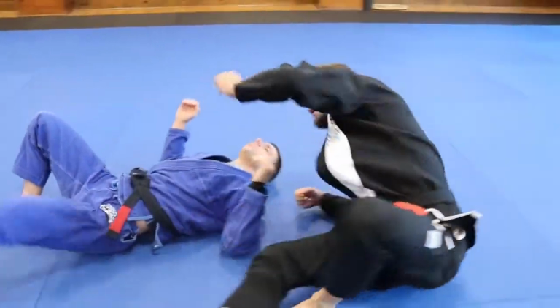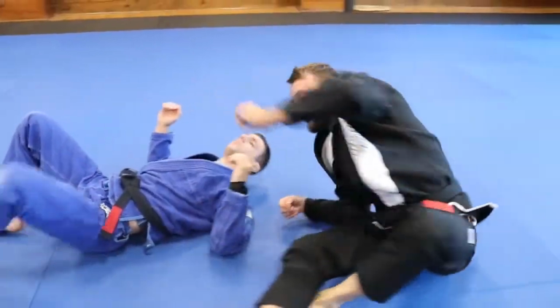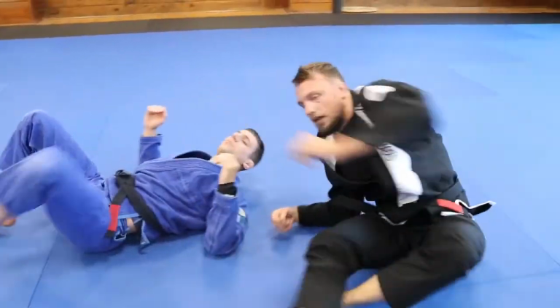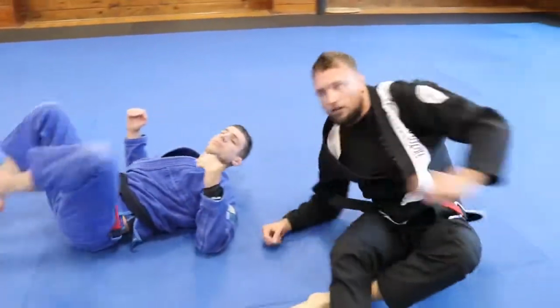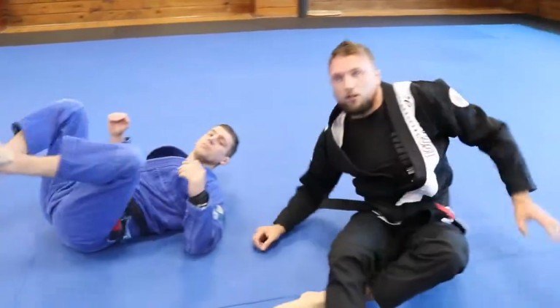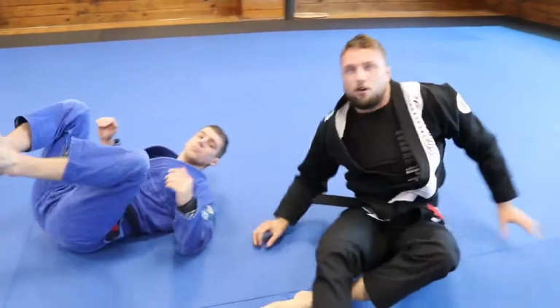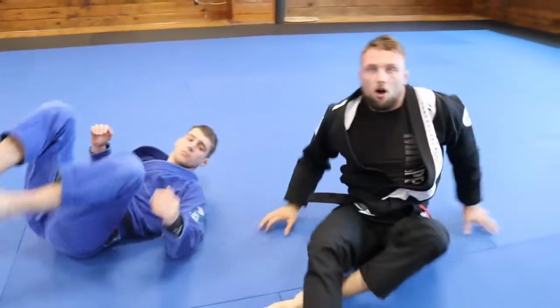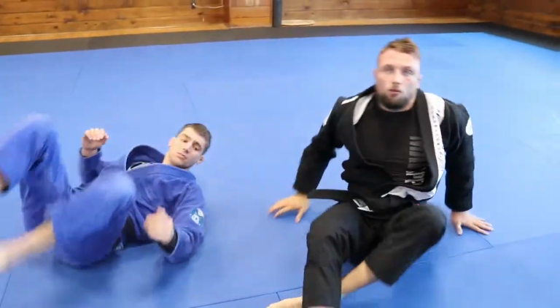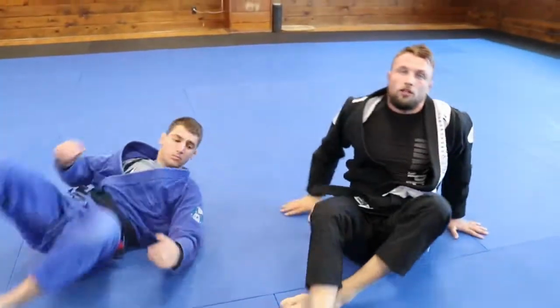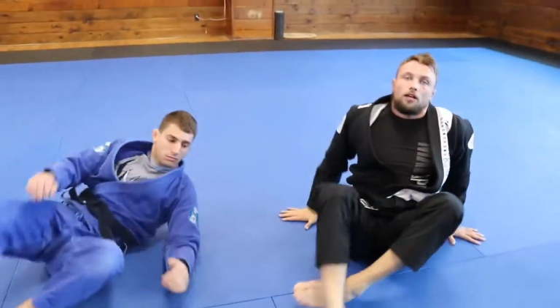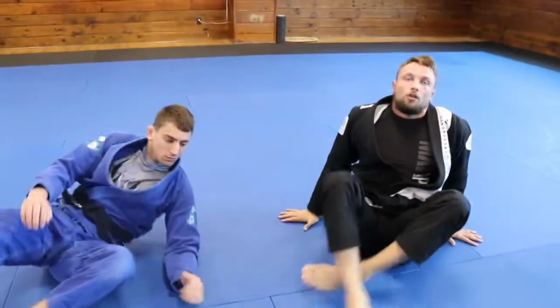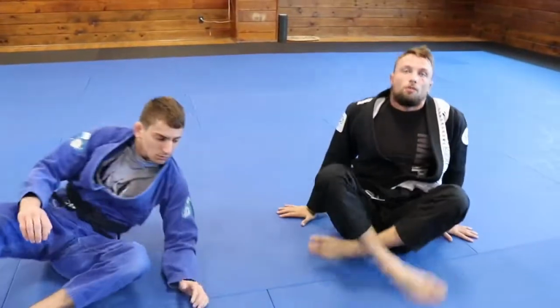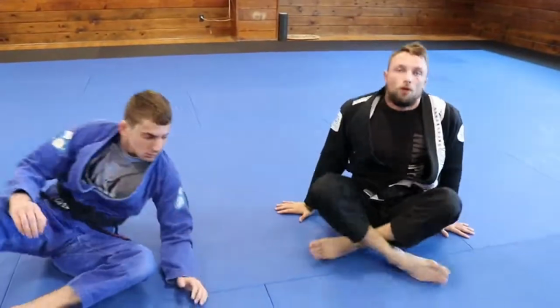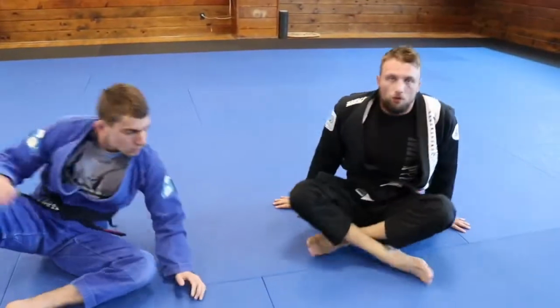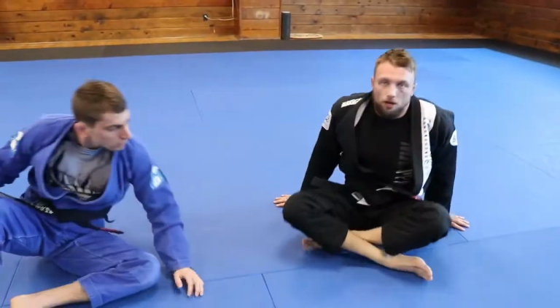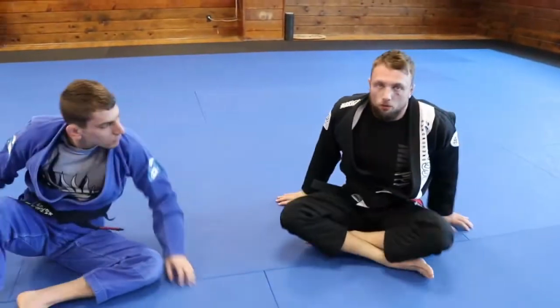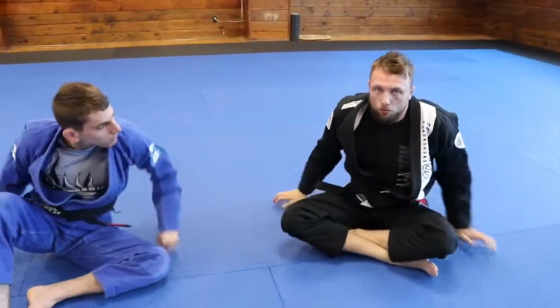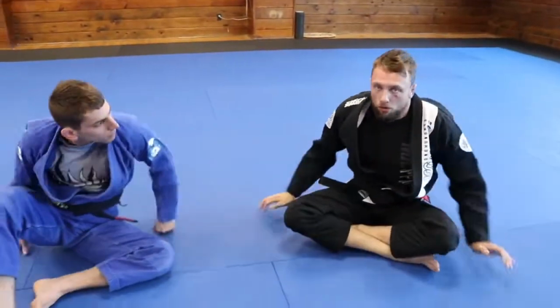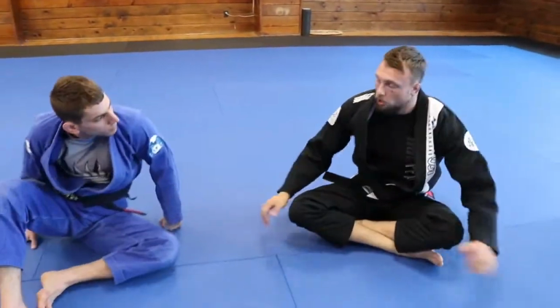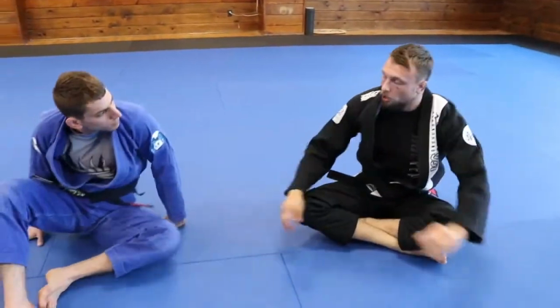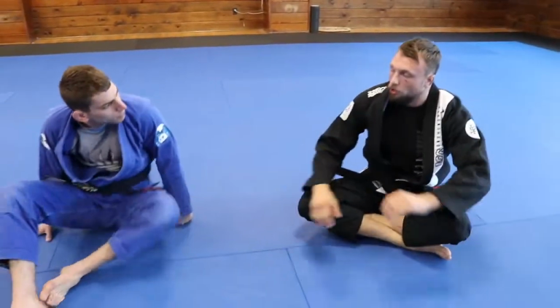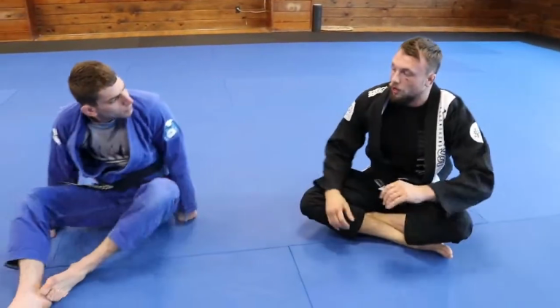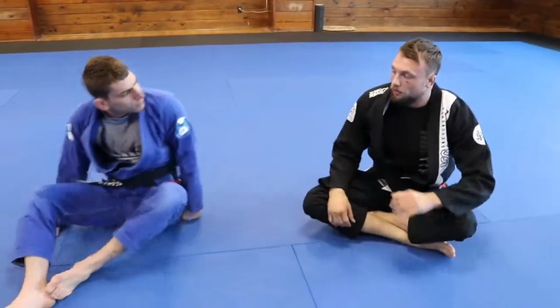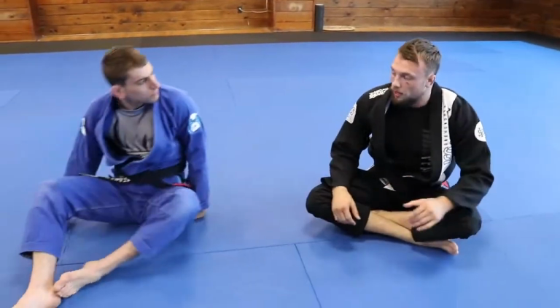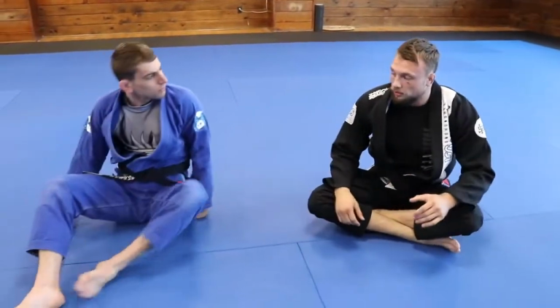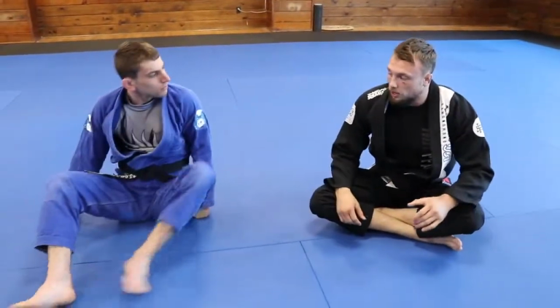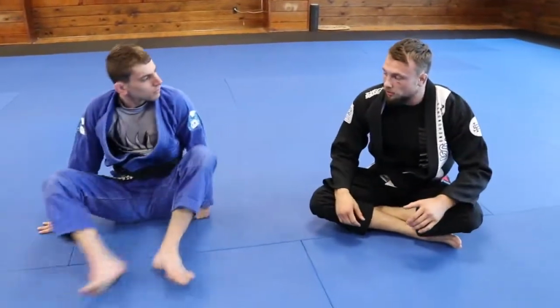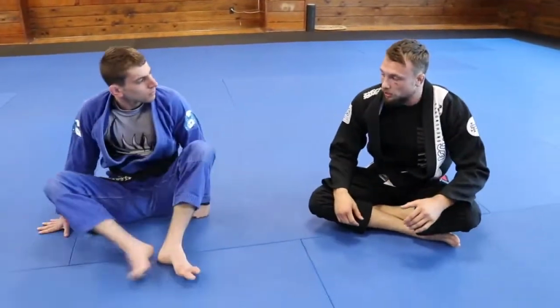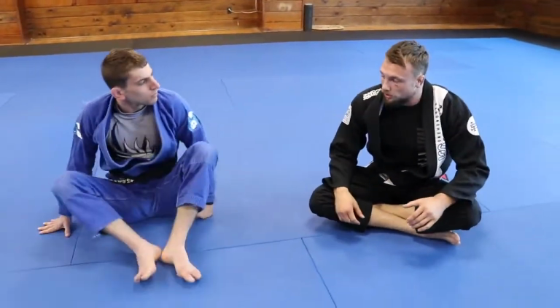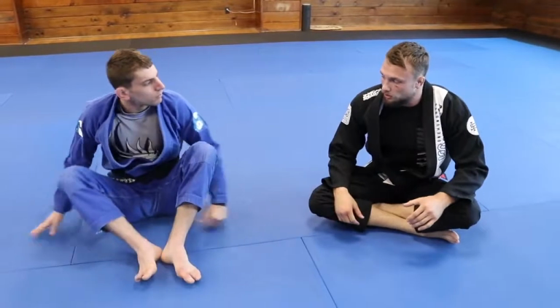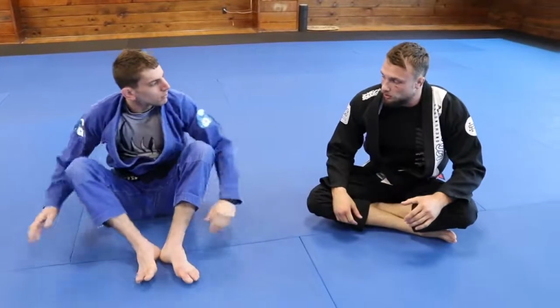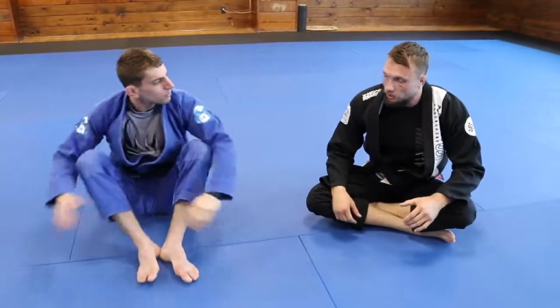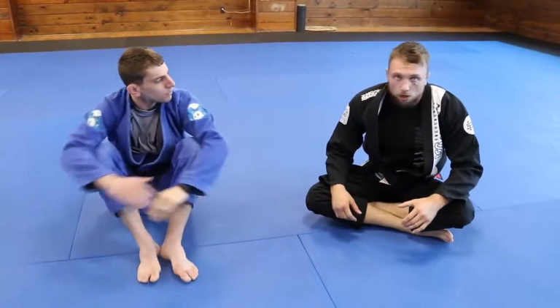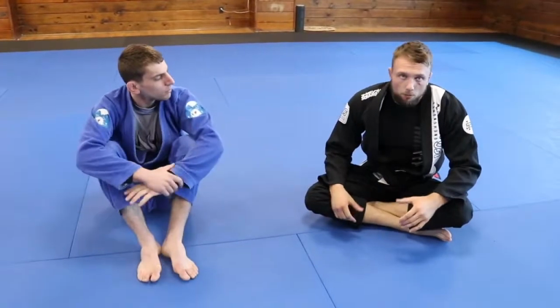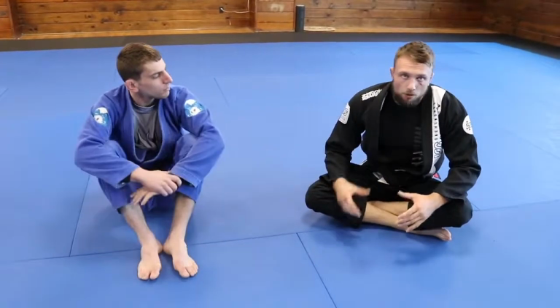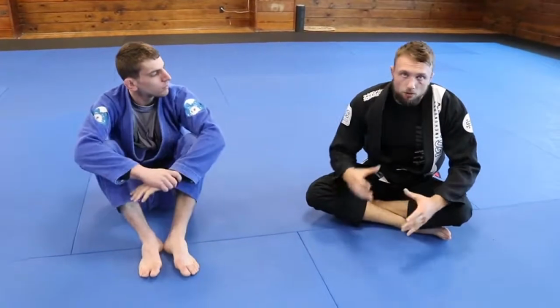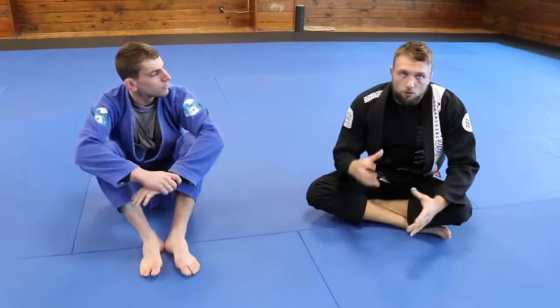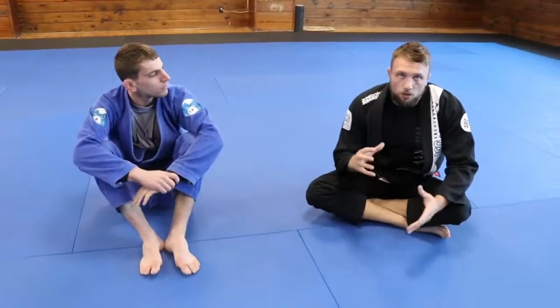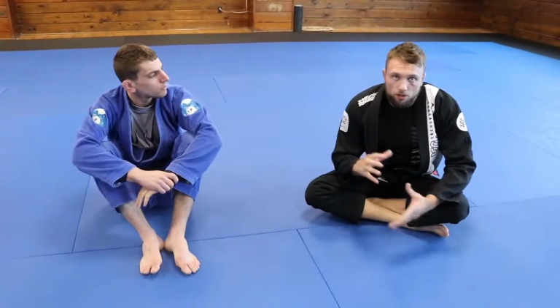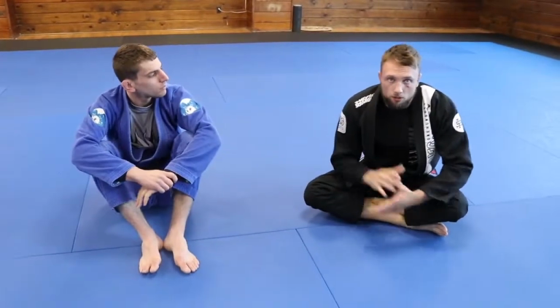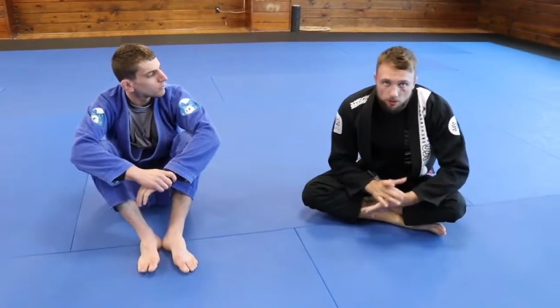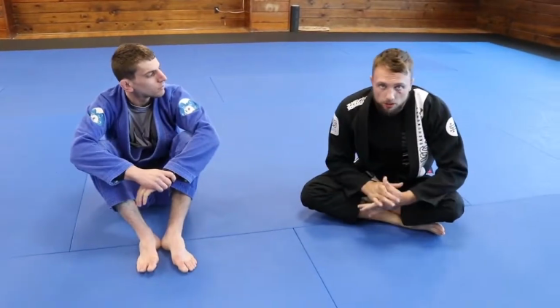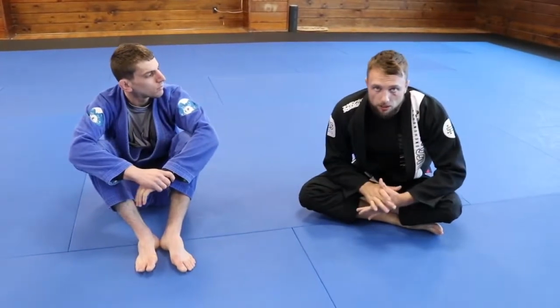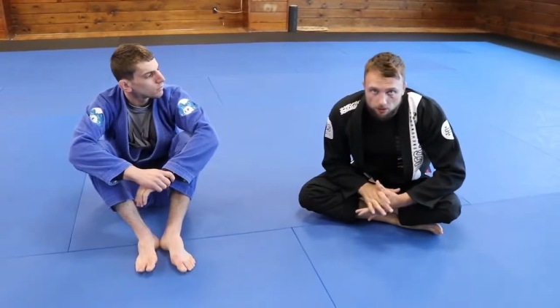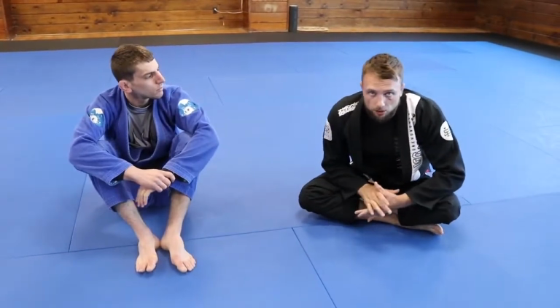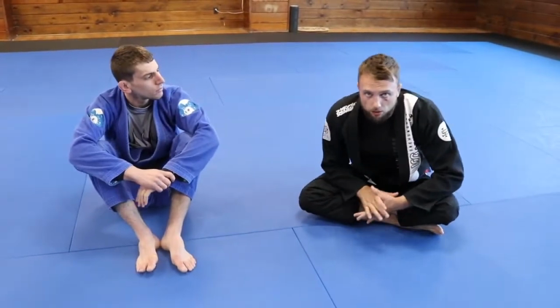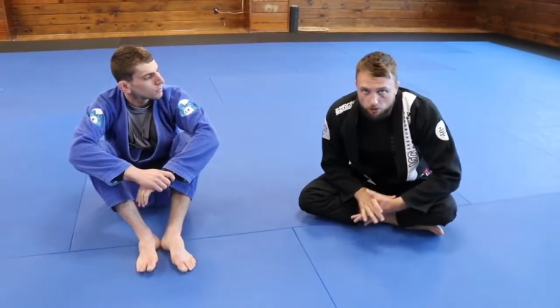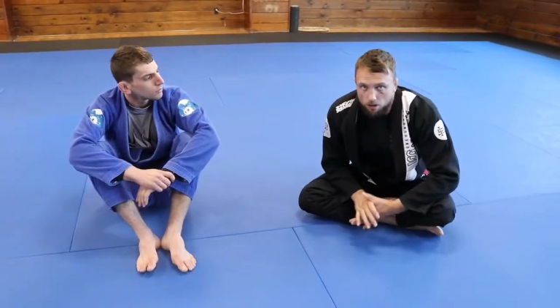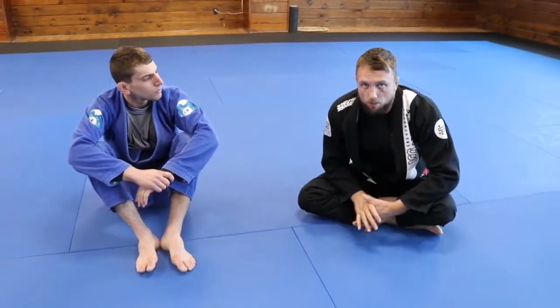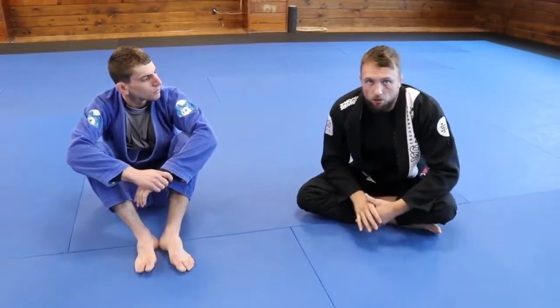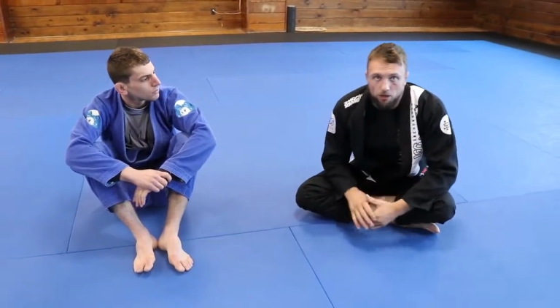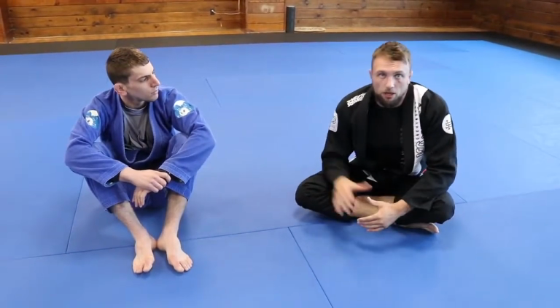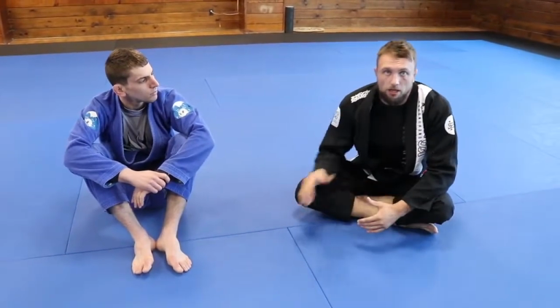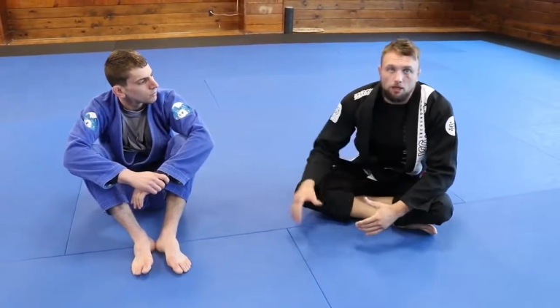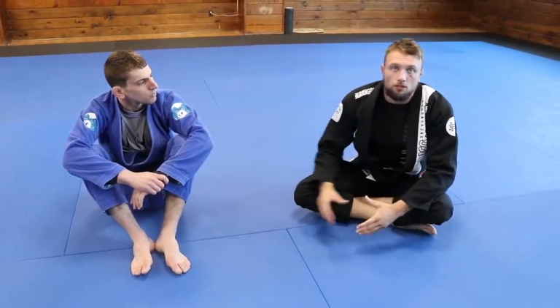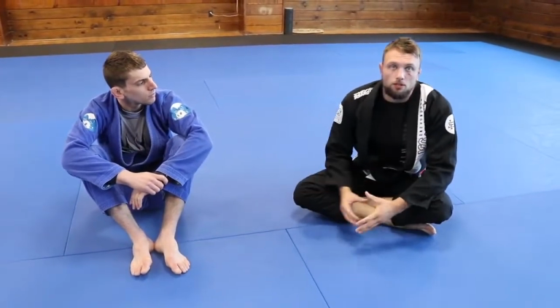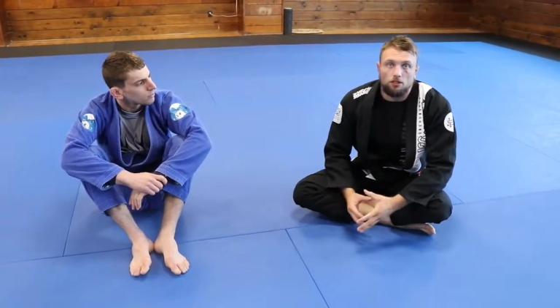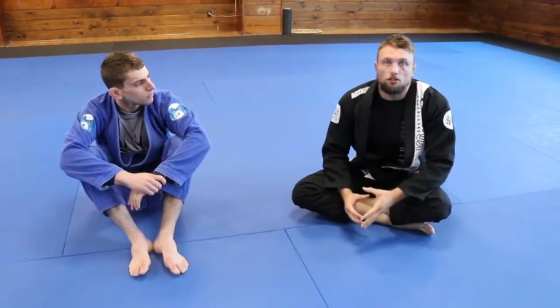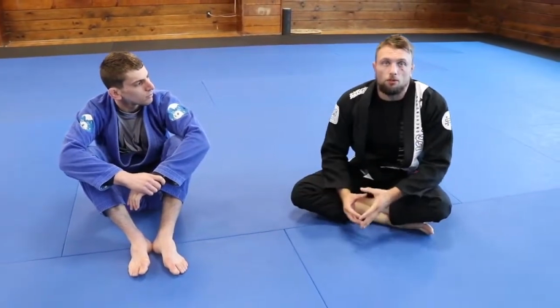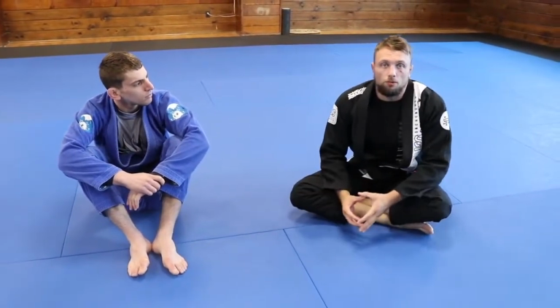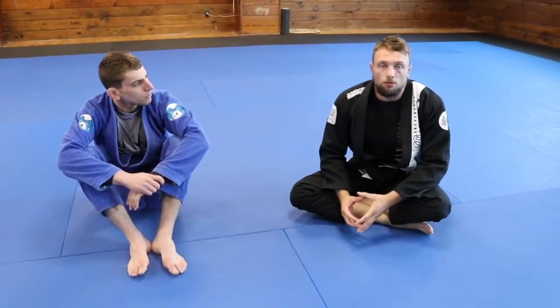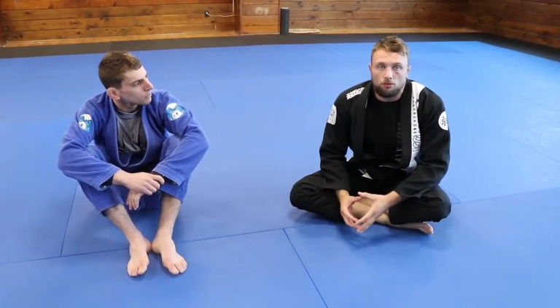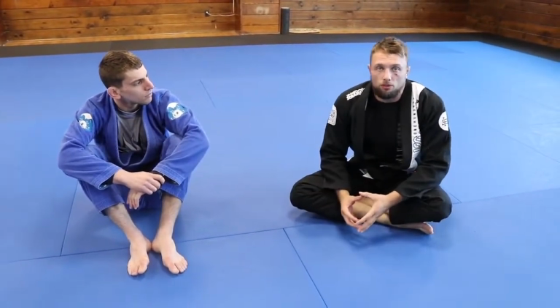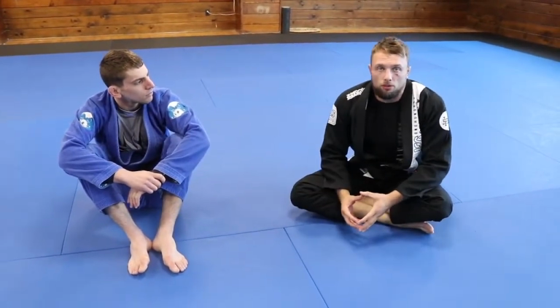I would not let go of the belt at all throughout that entire transition — it doesn't work. It's what attaches us to our opponent and keeps us in the dominant position.